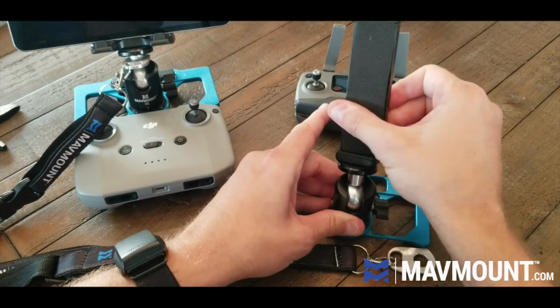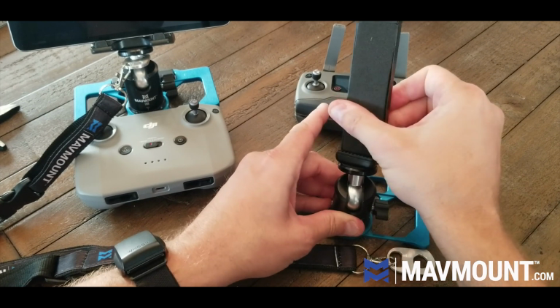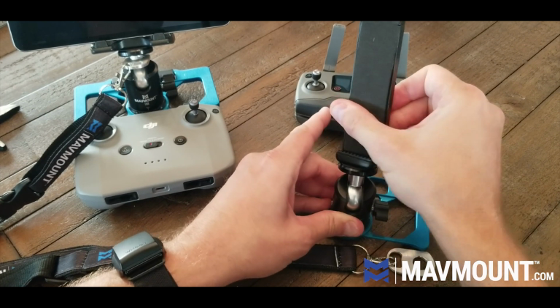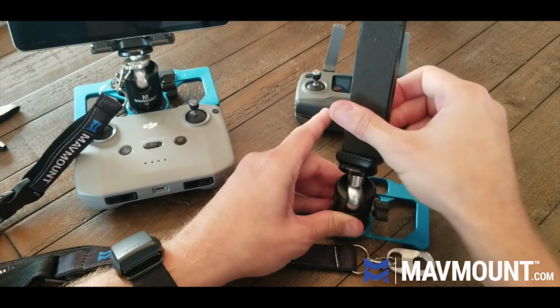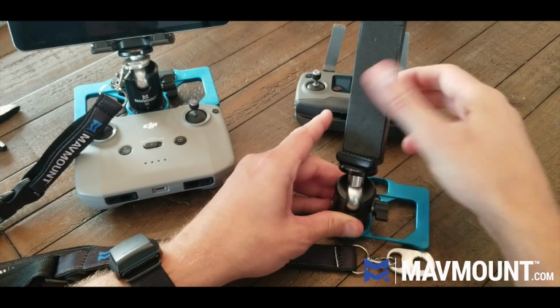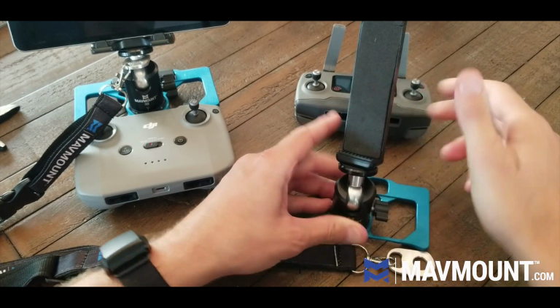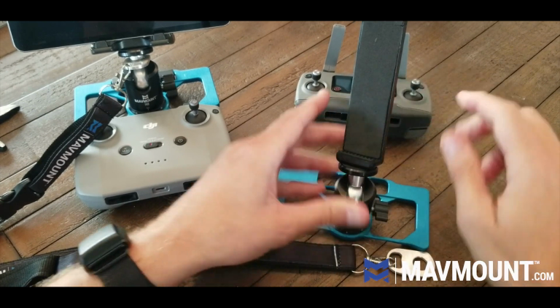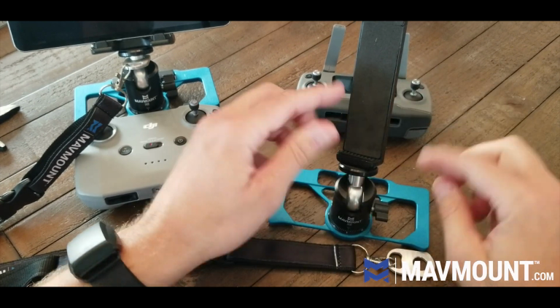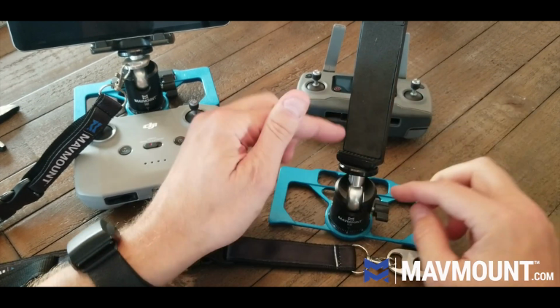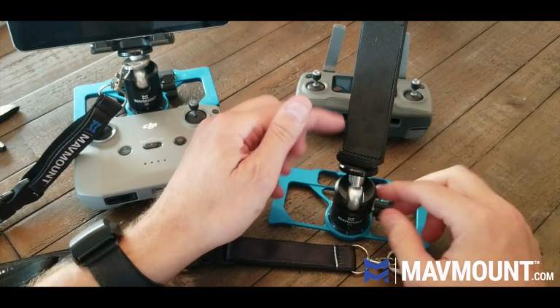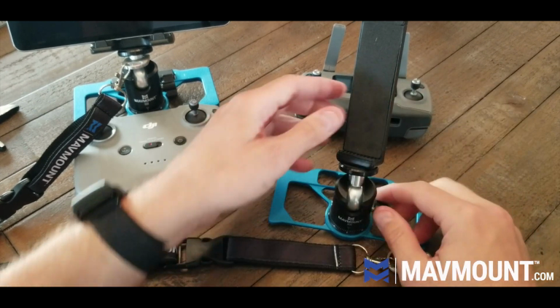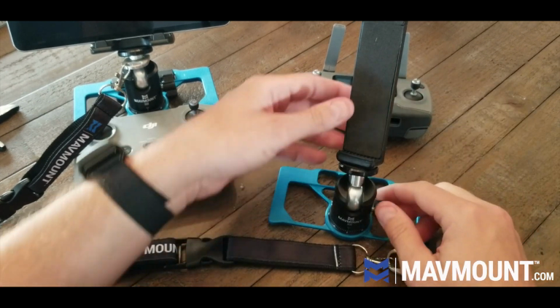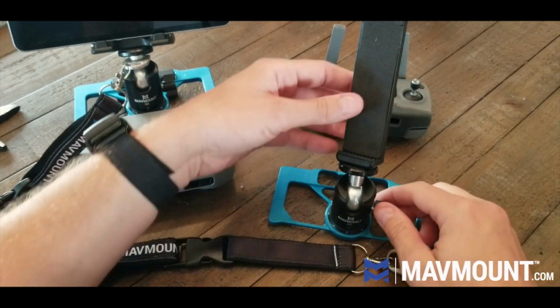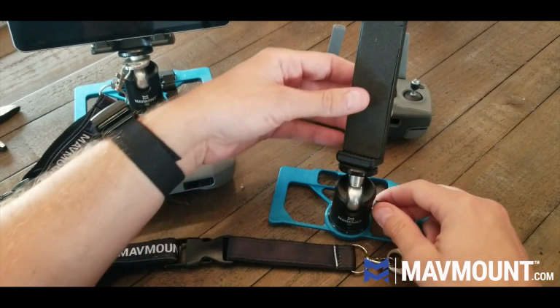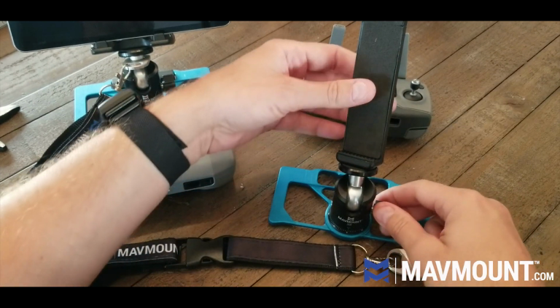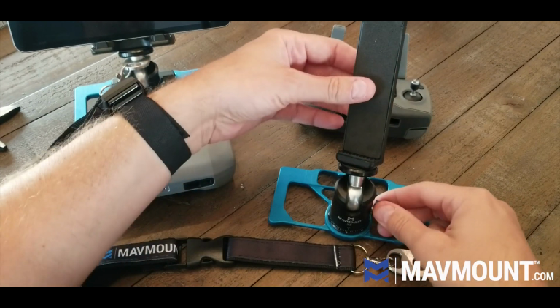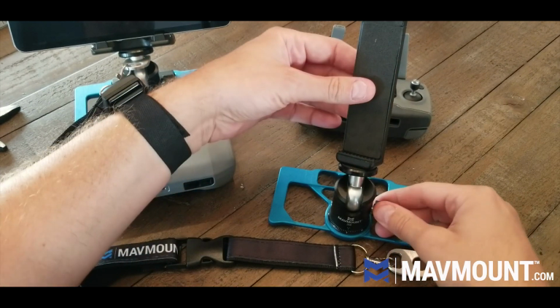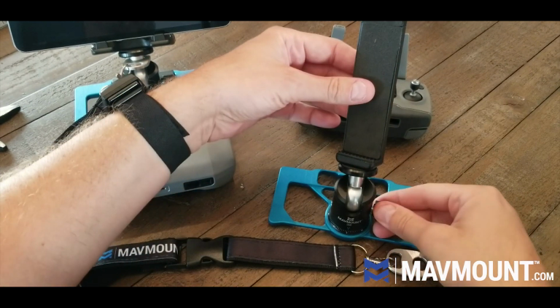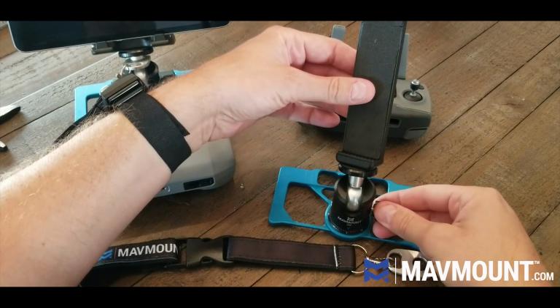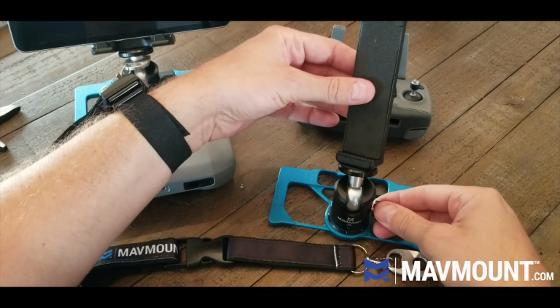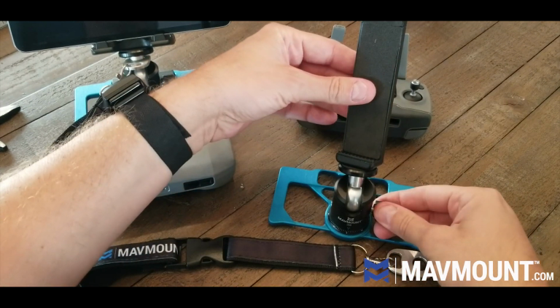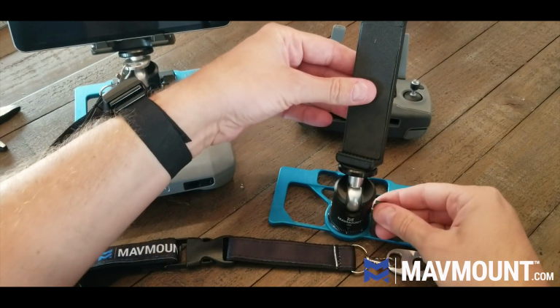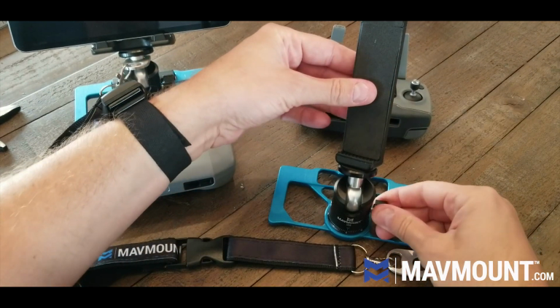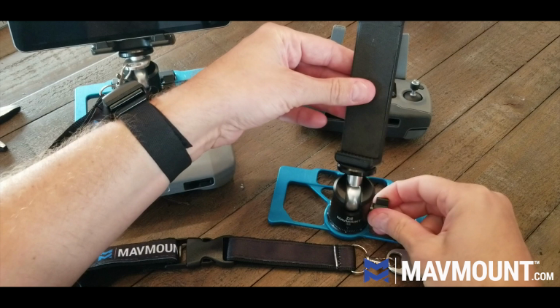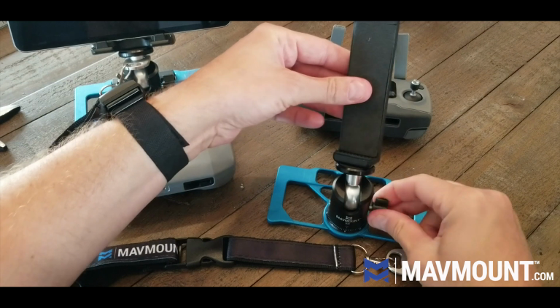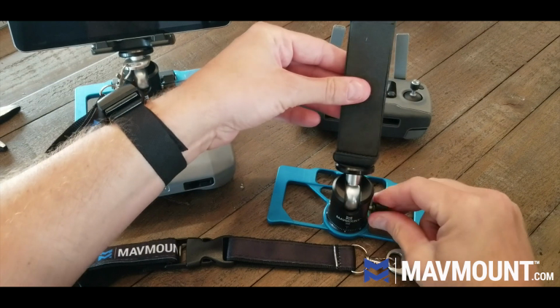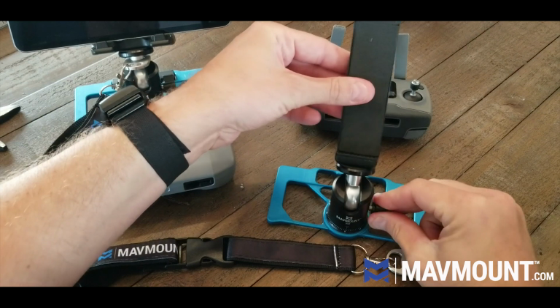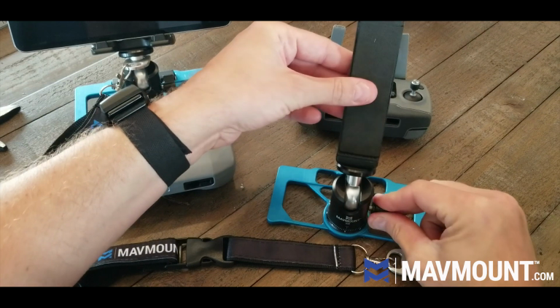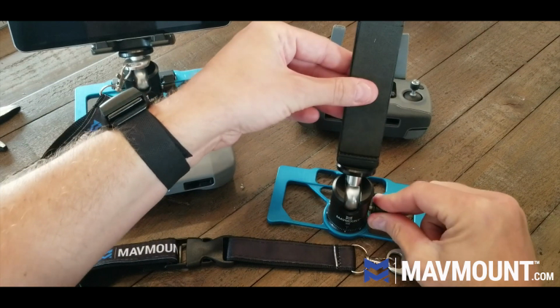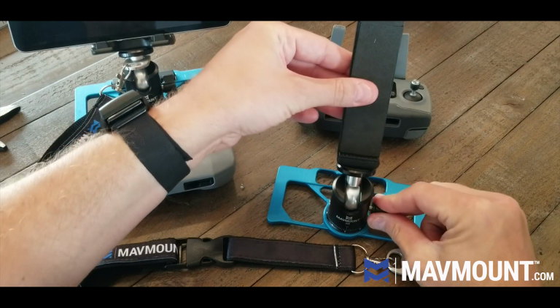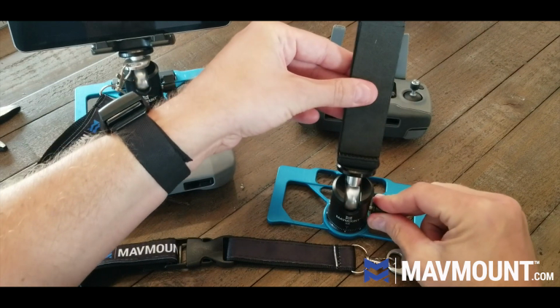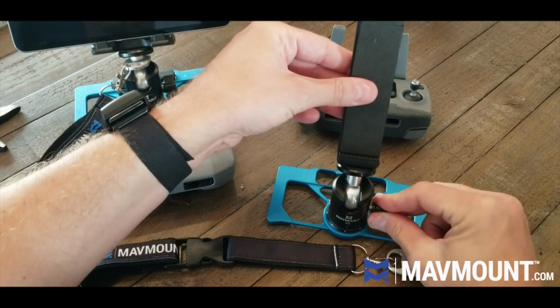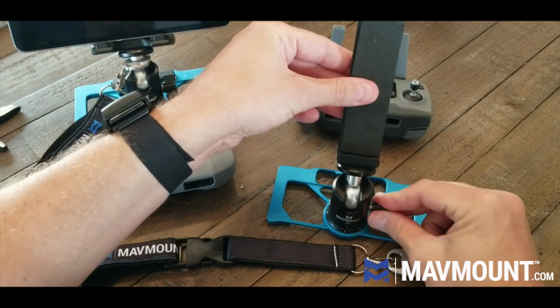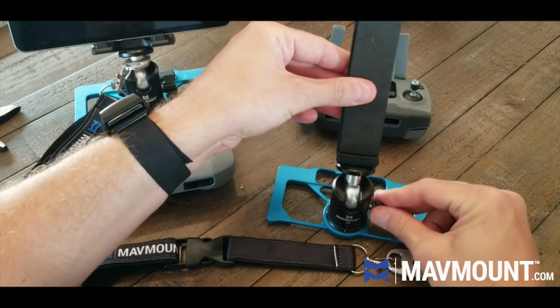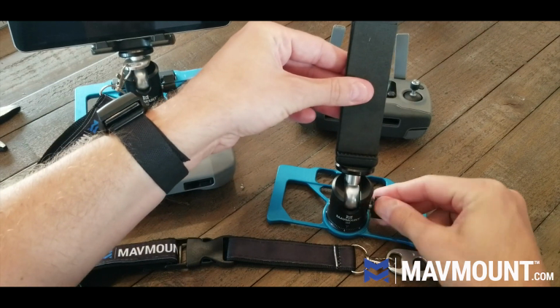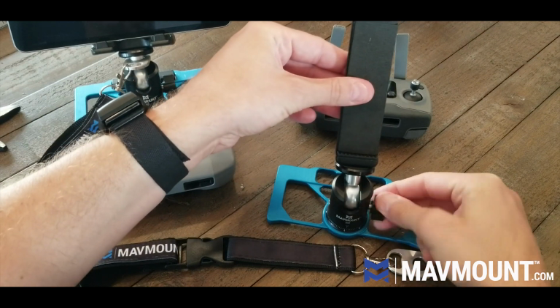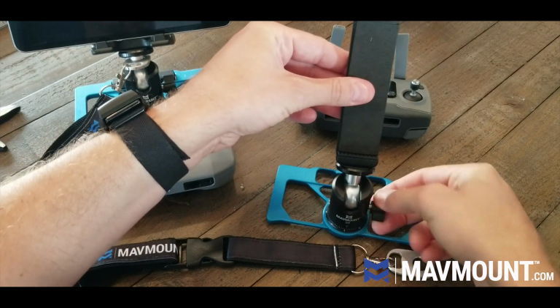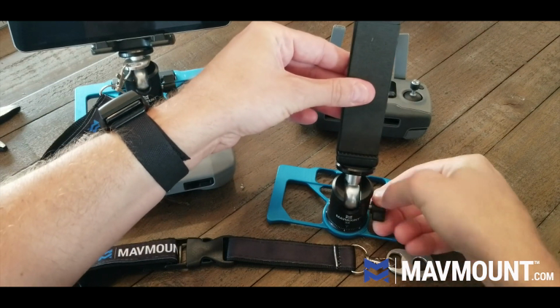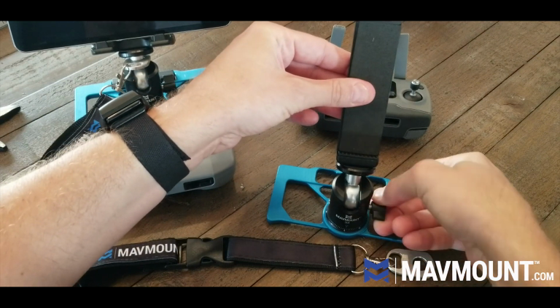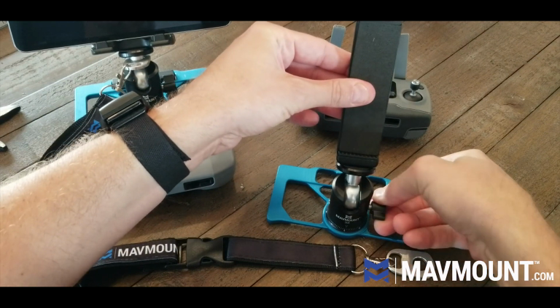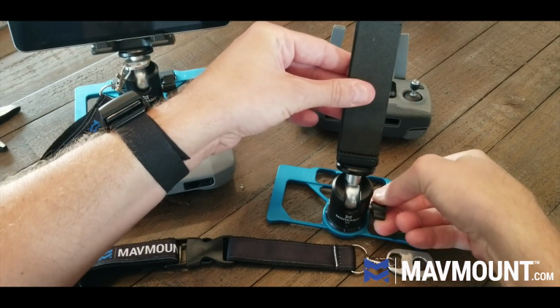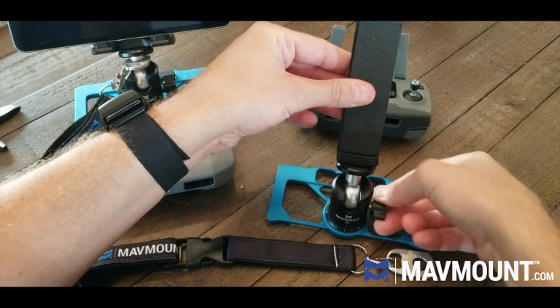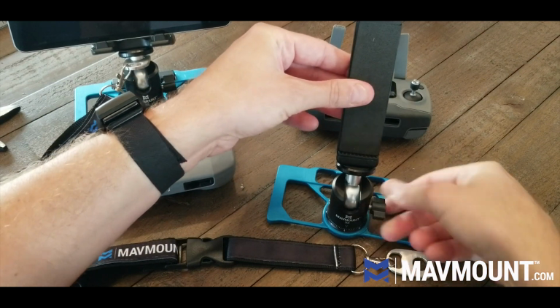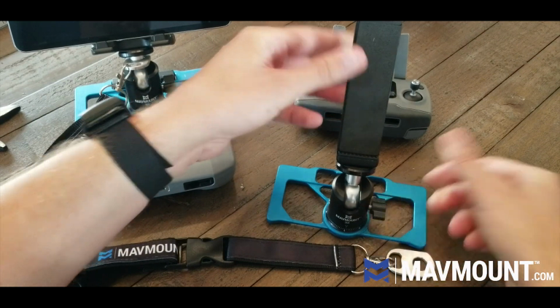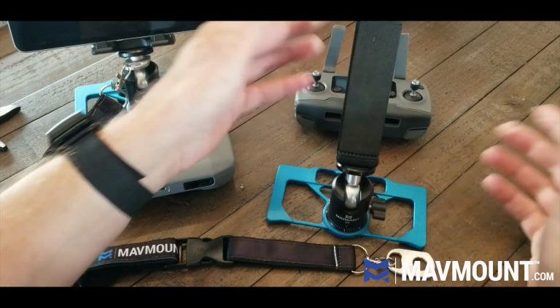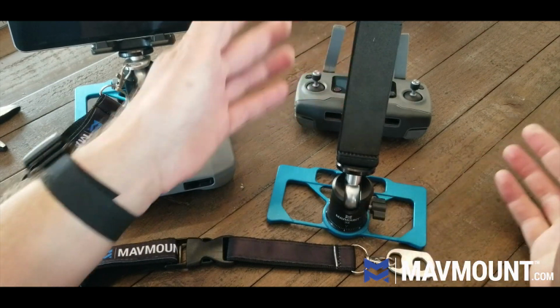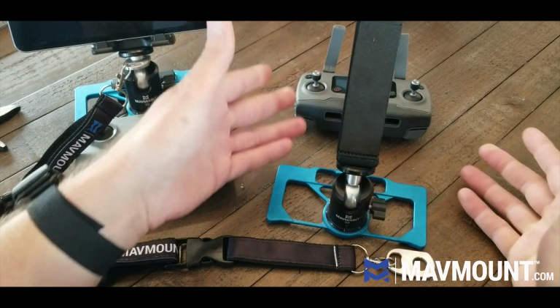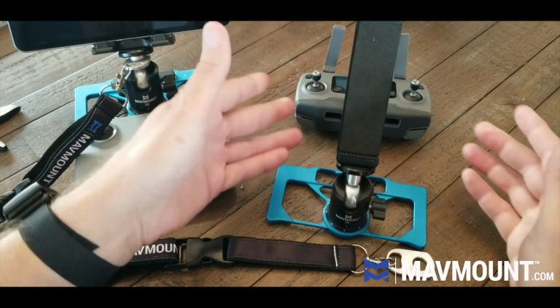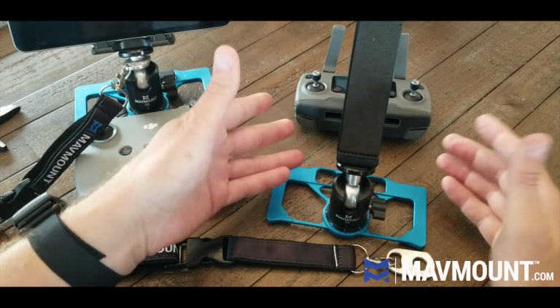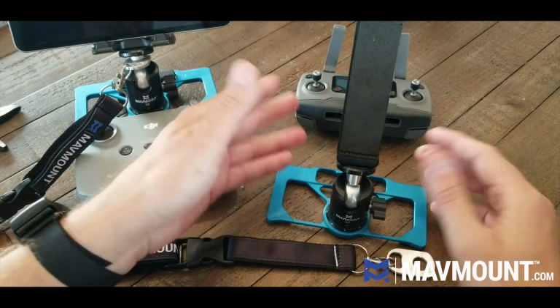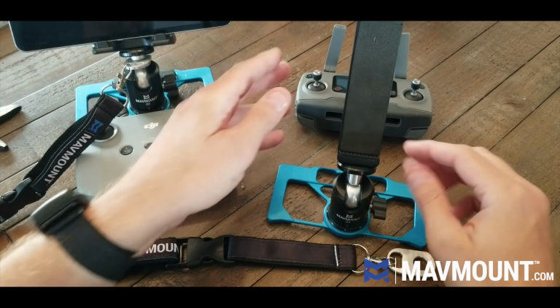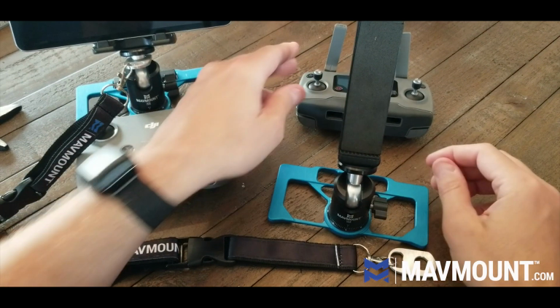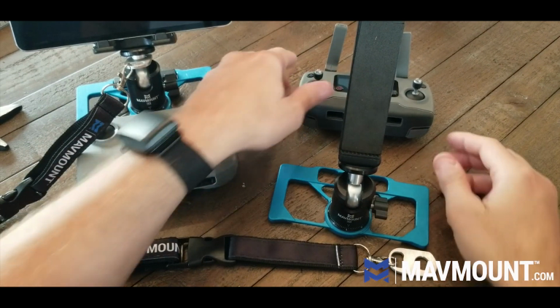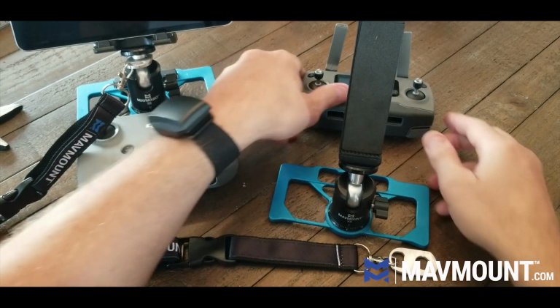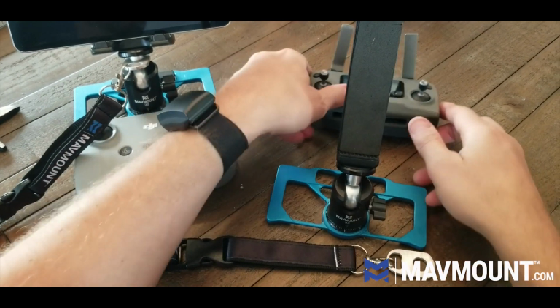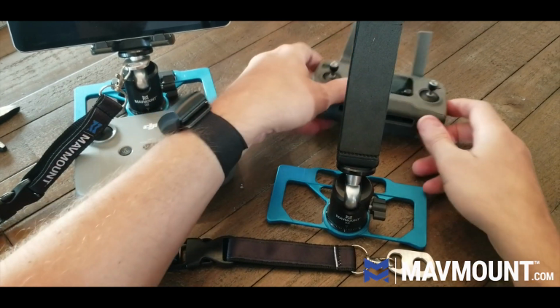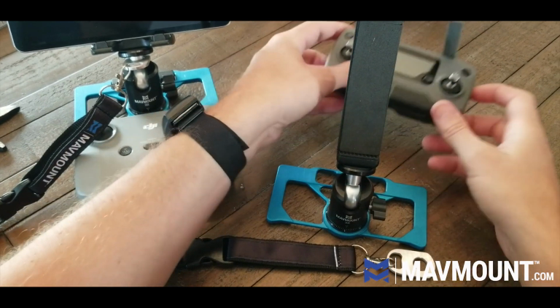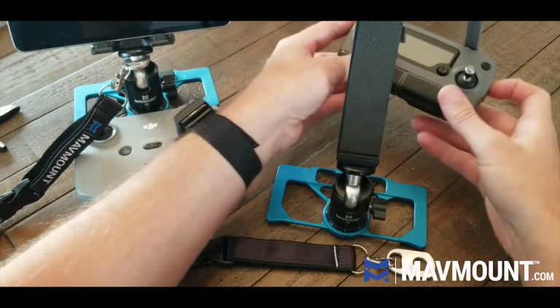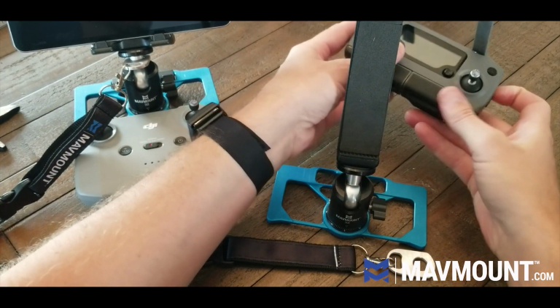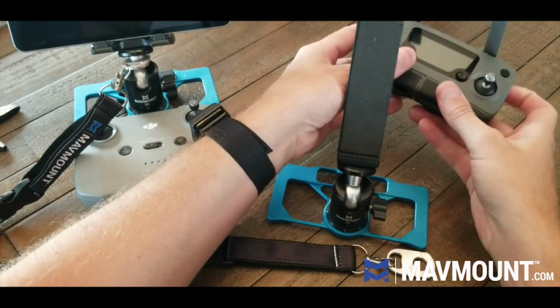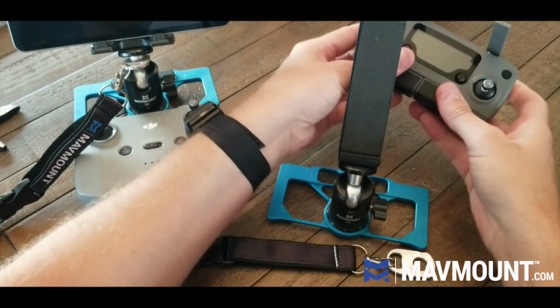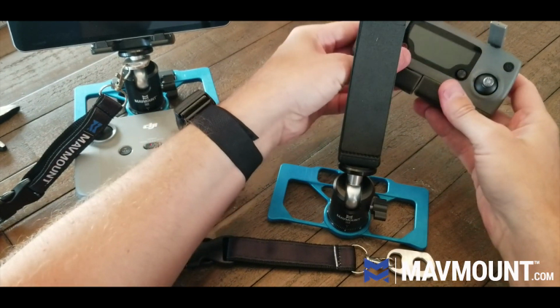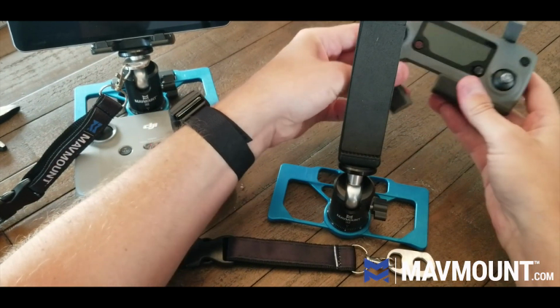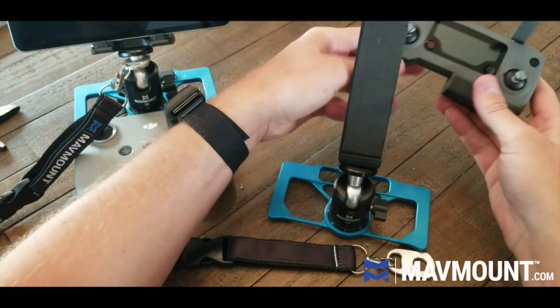Now you can see this is a little crooked. I'm just going to loosen the knob again, turn it, and boom — the mat mount is ready to go.